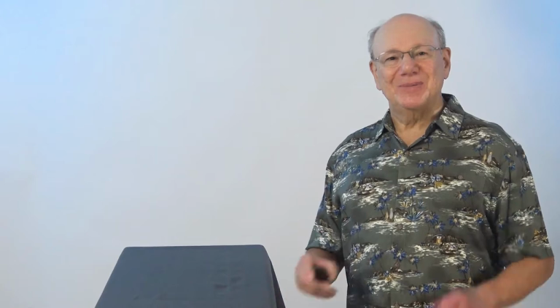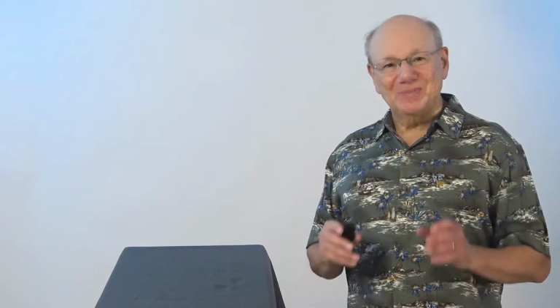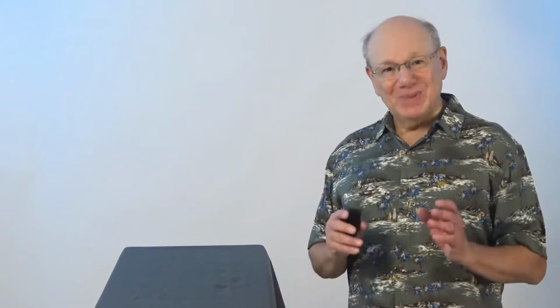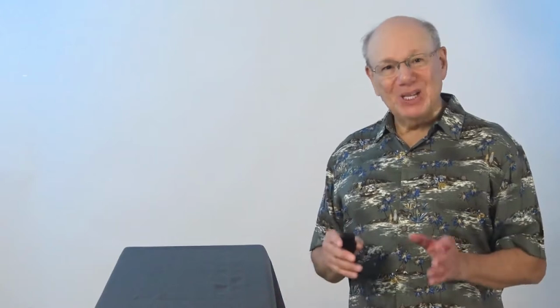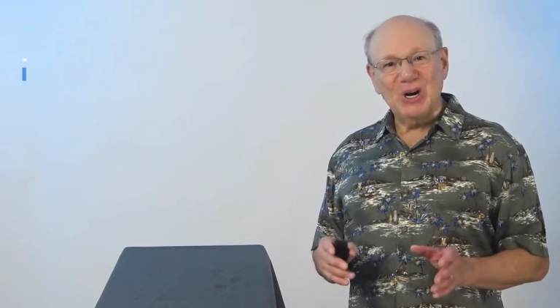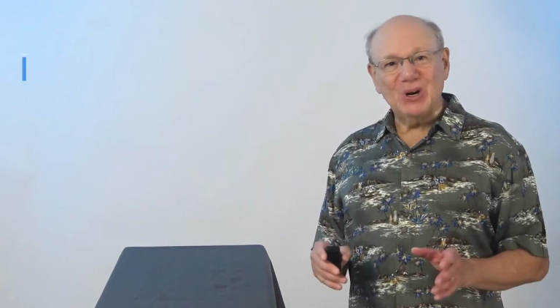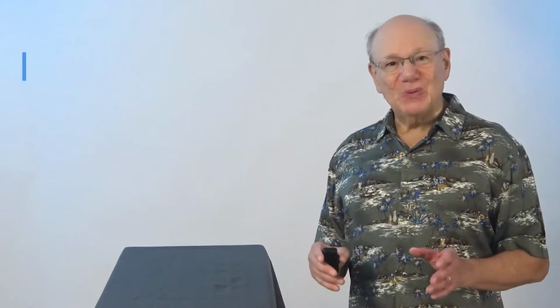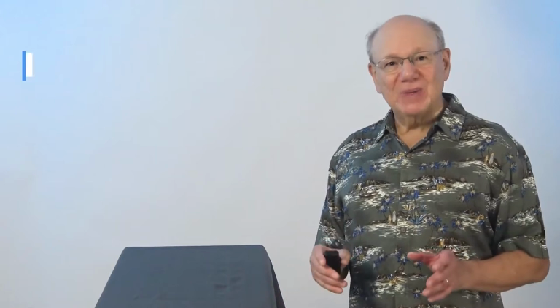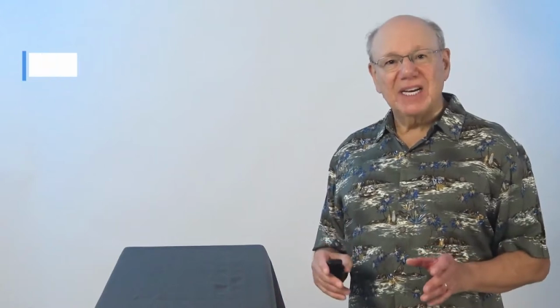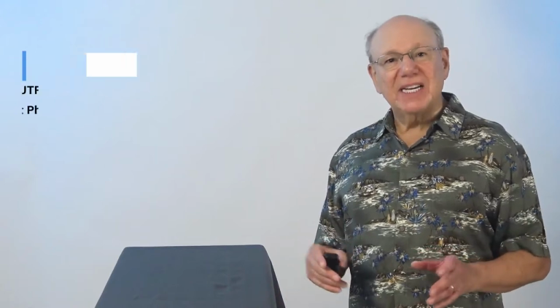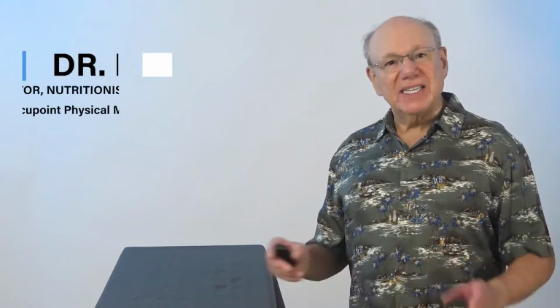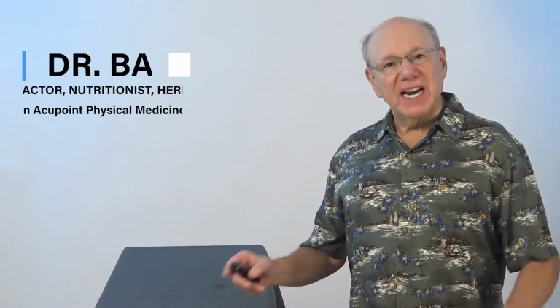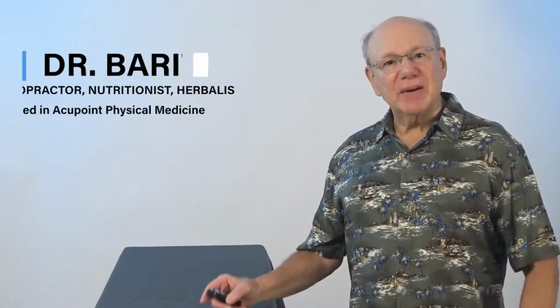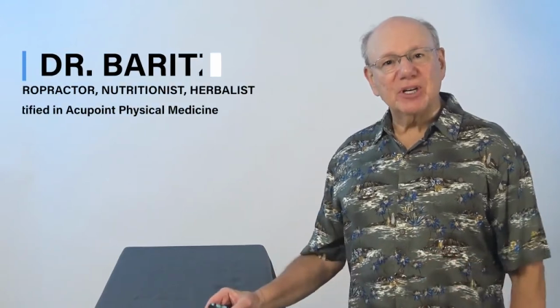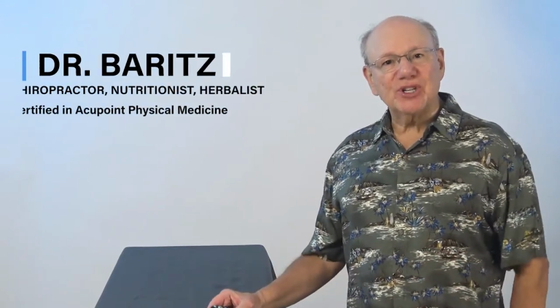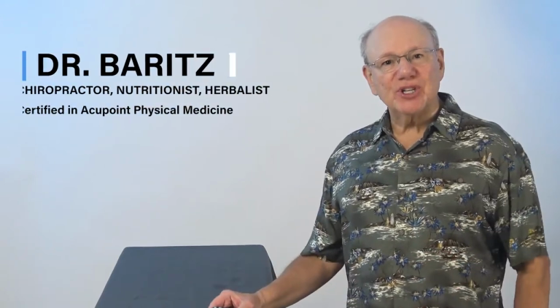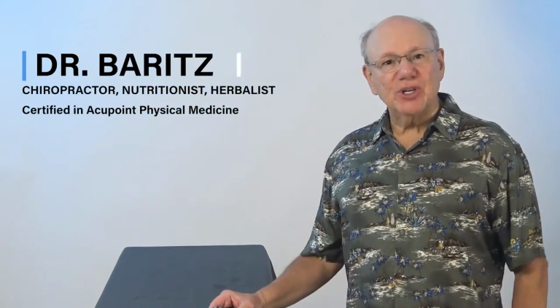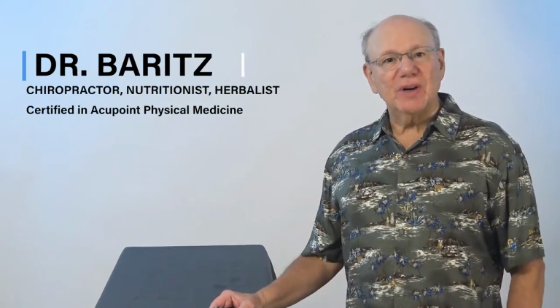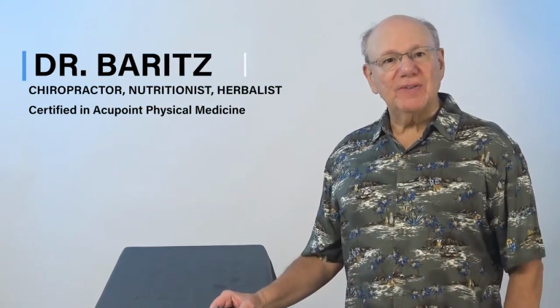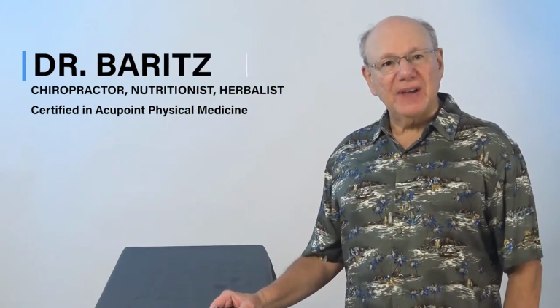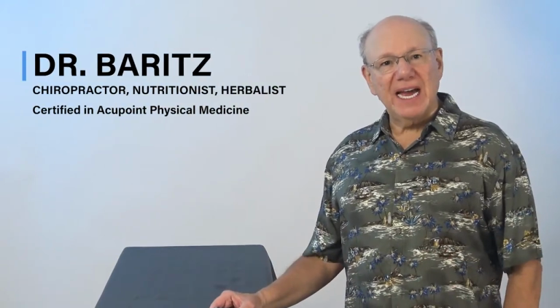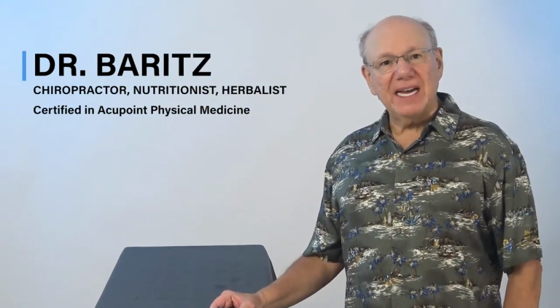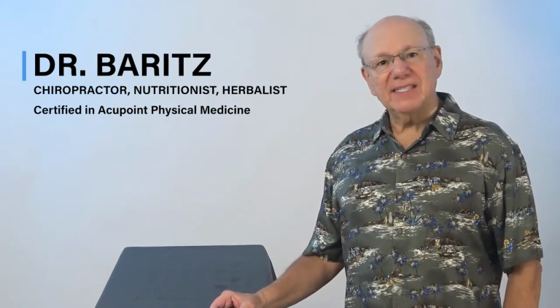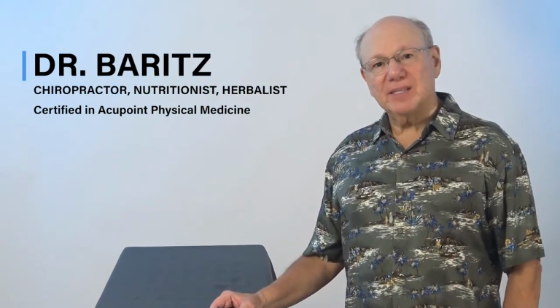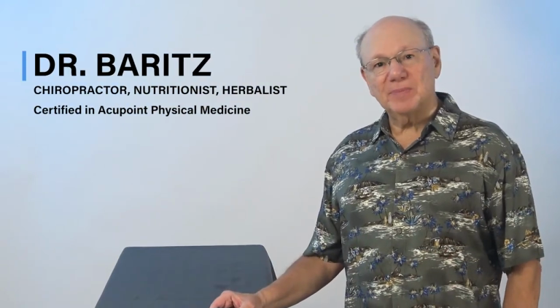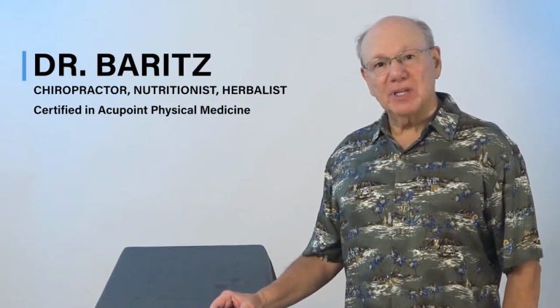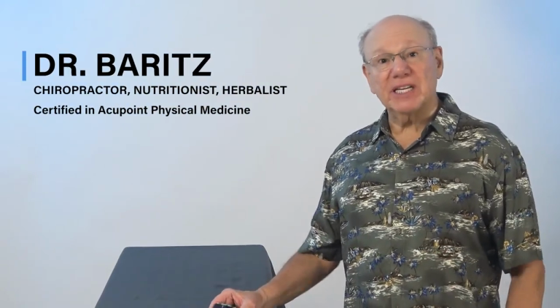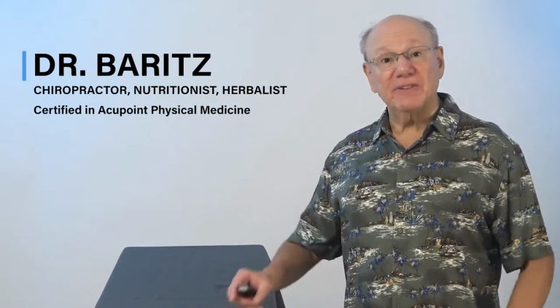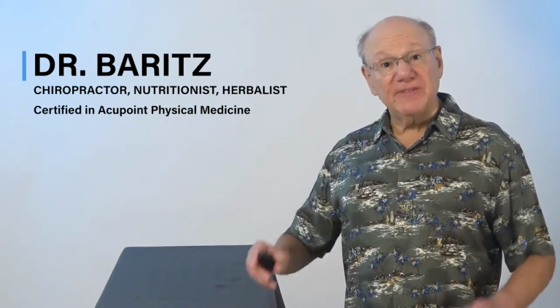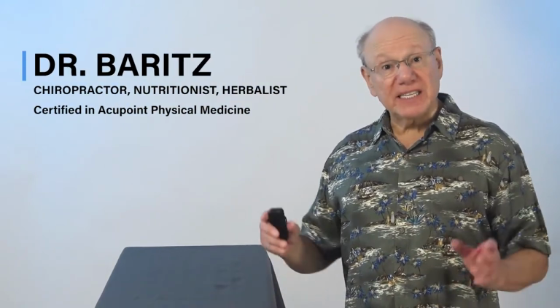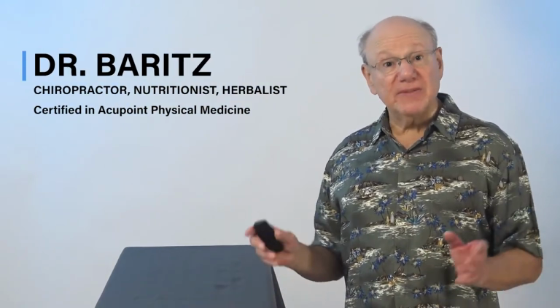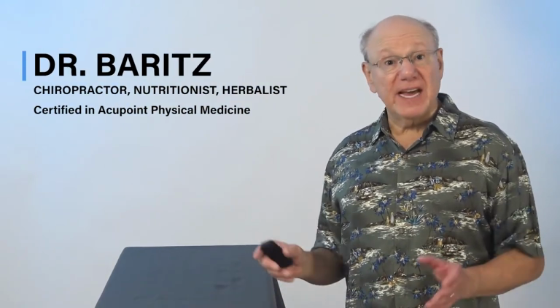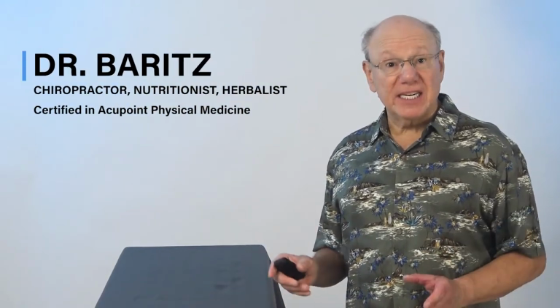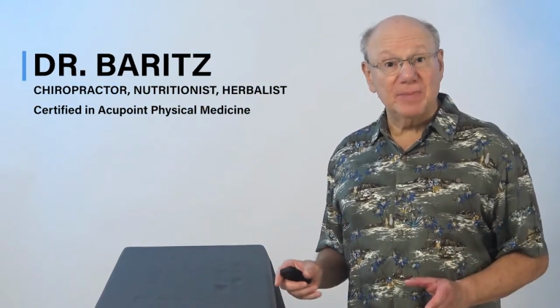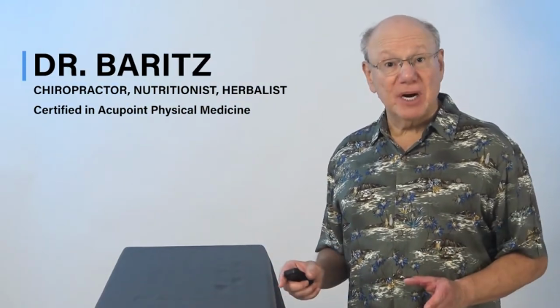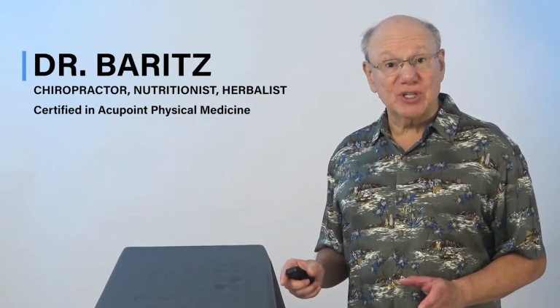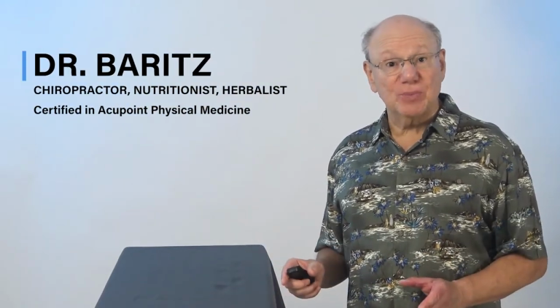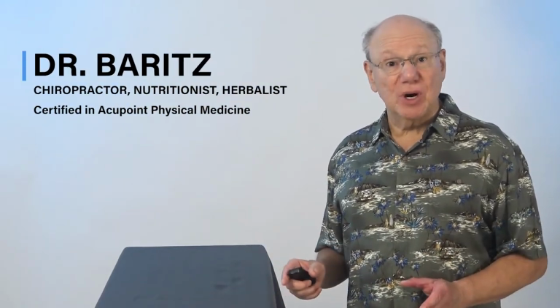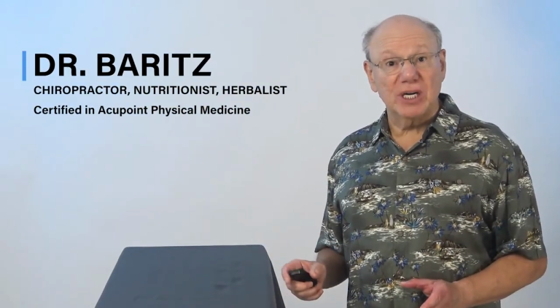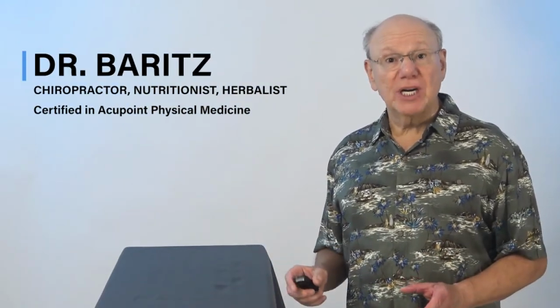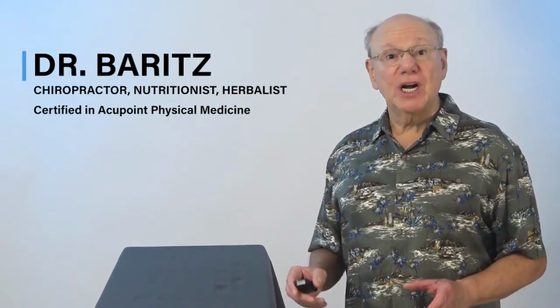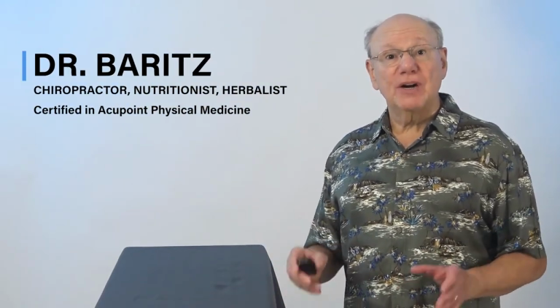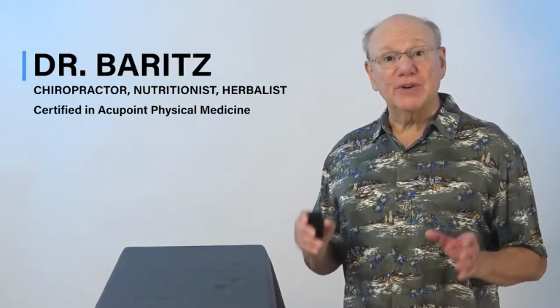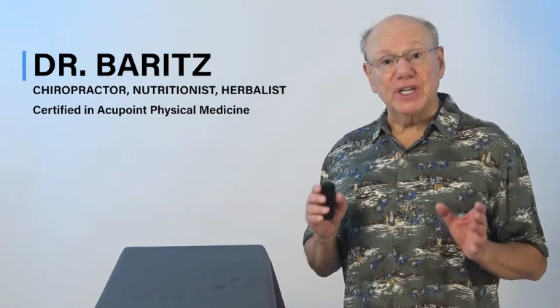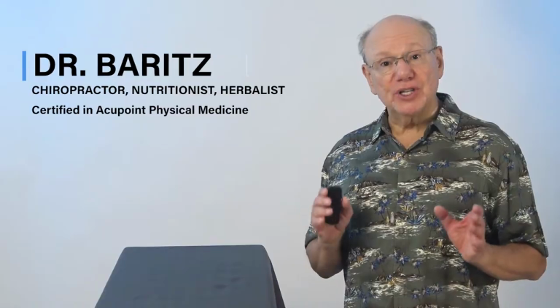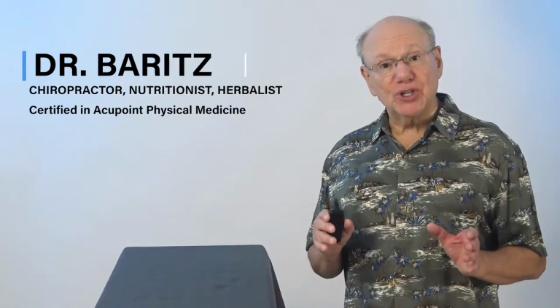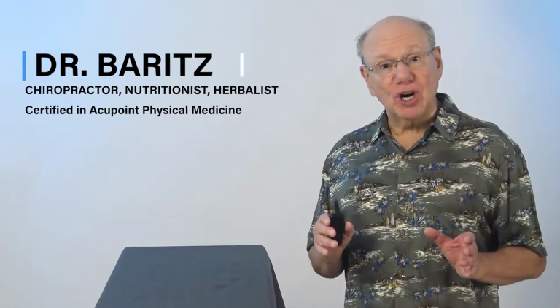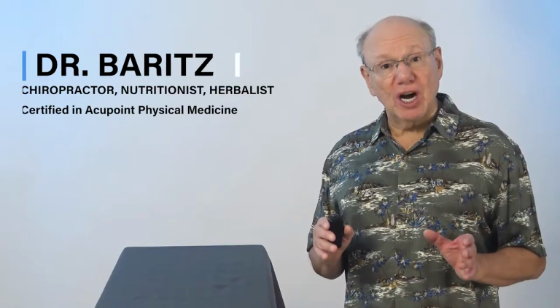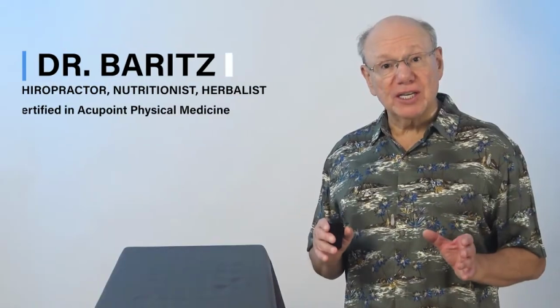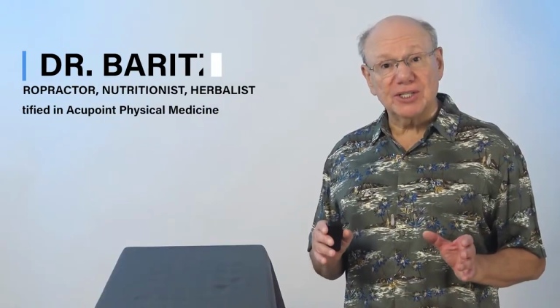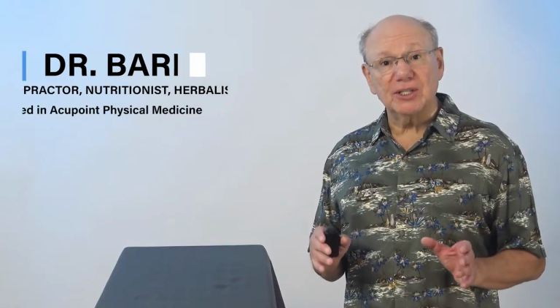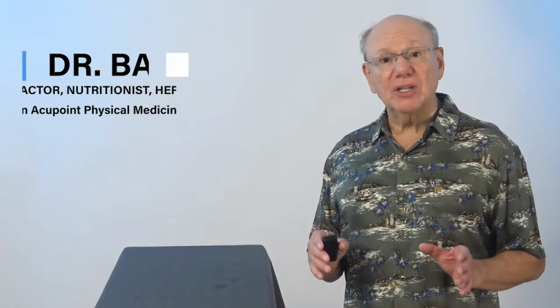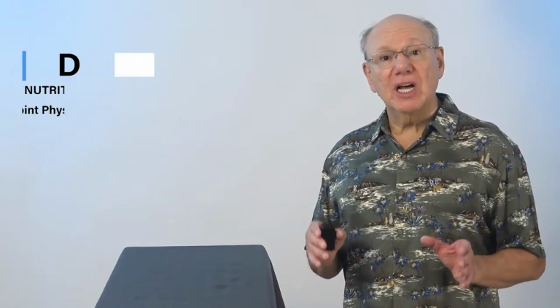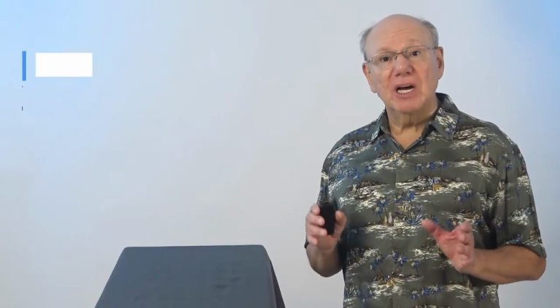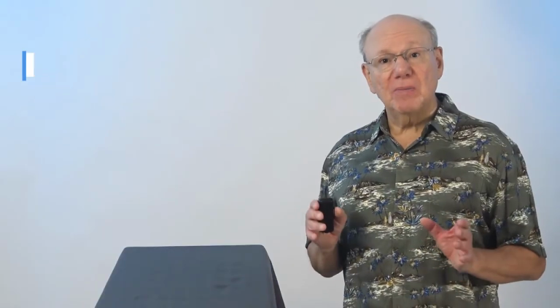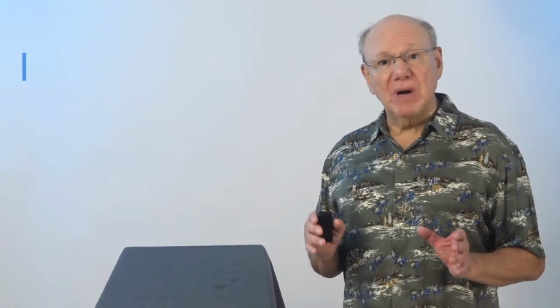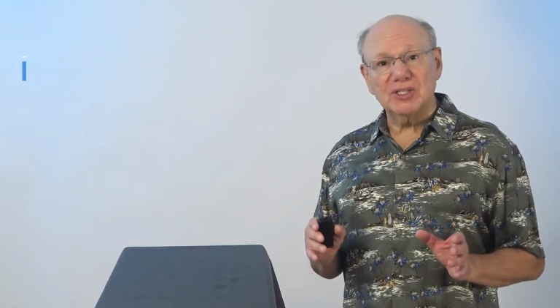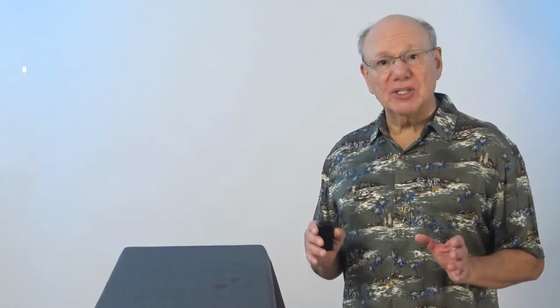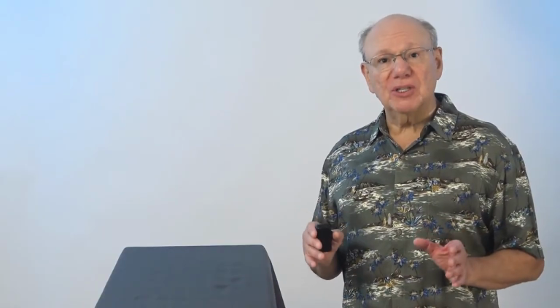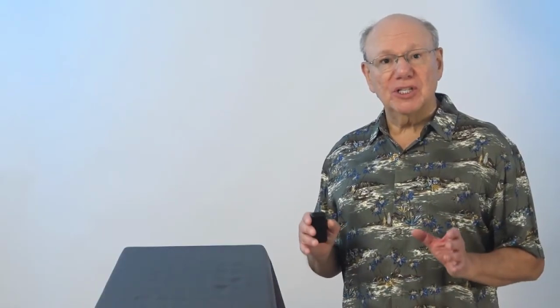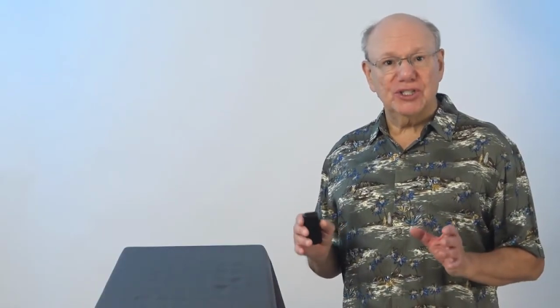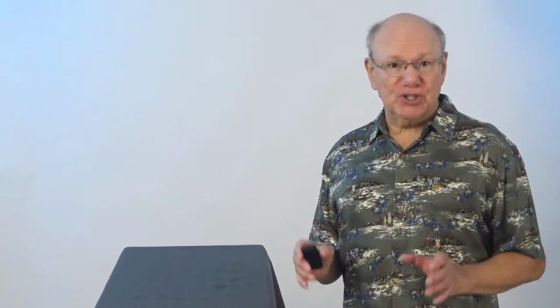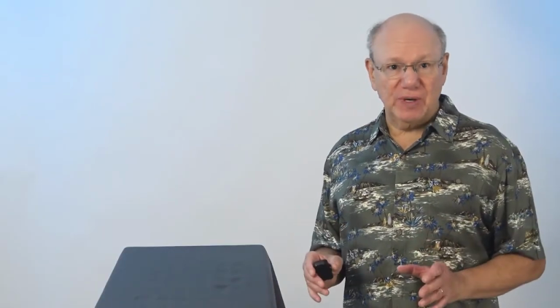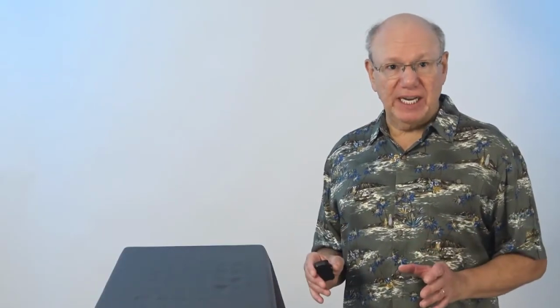Hello. Today I'm going to show you a fast, simple, and effective acupuncture point for intercostal muscle strain.